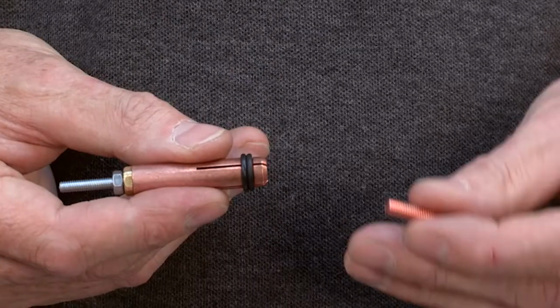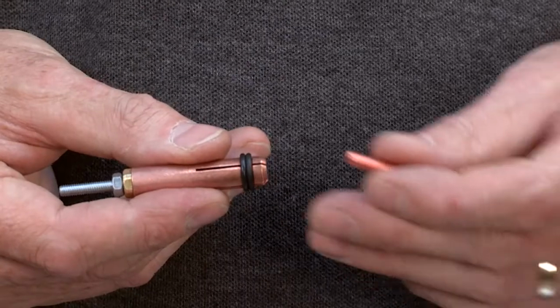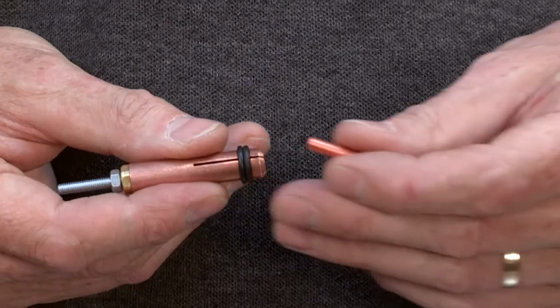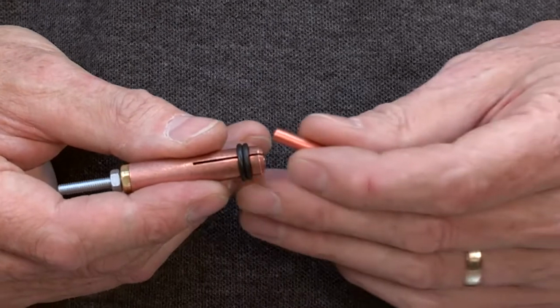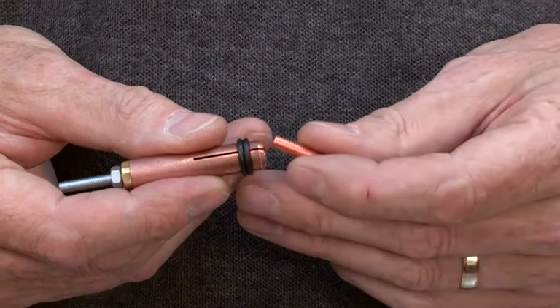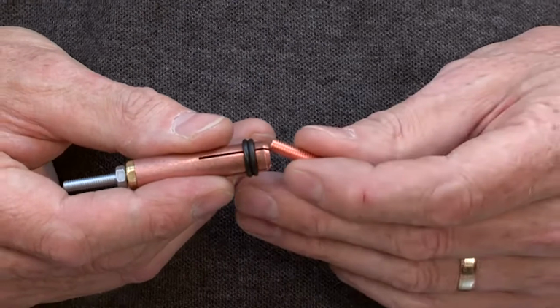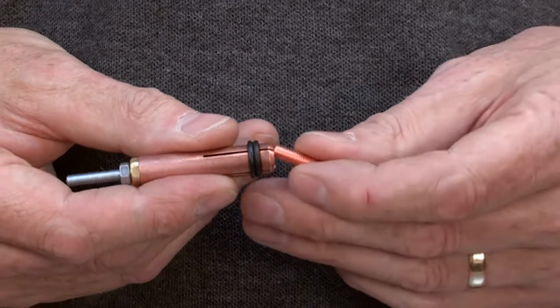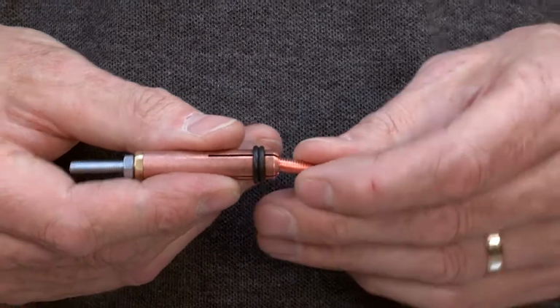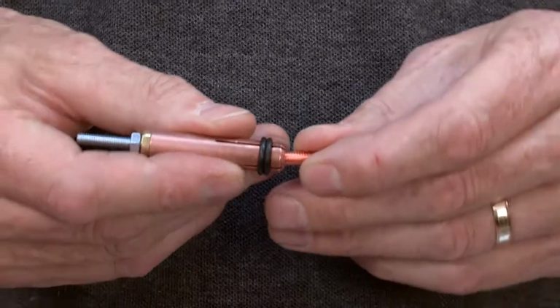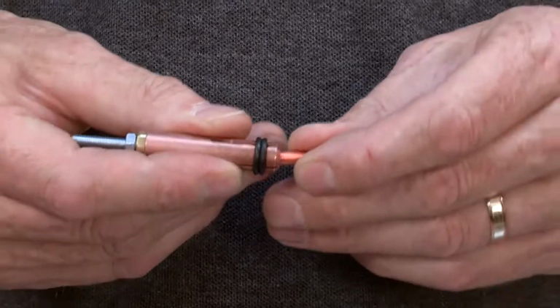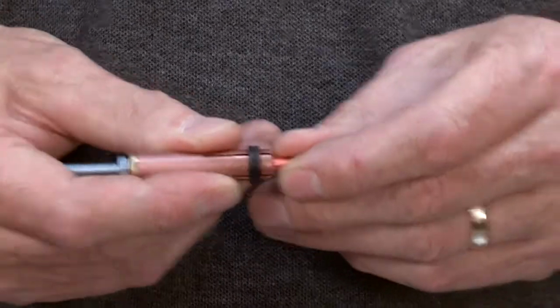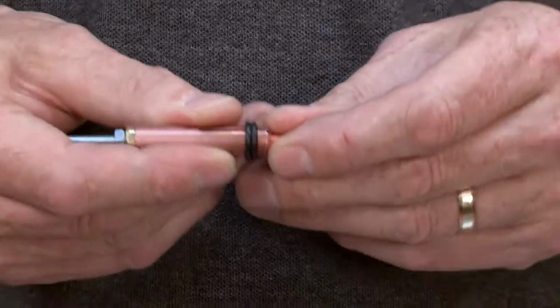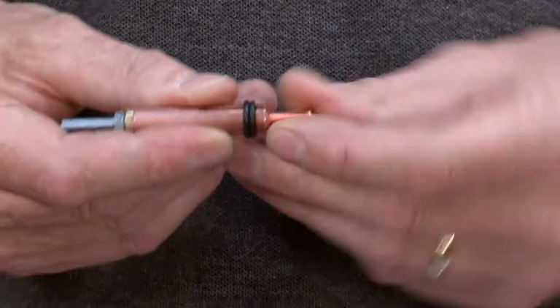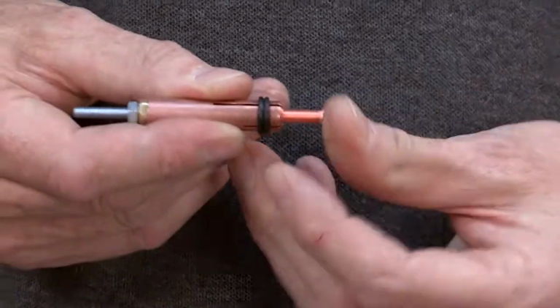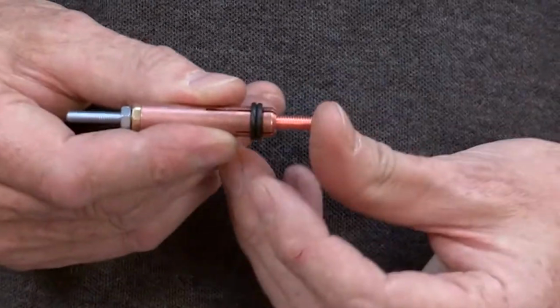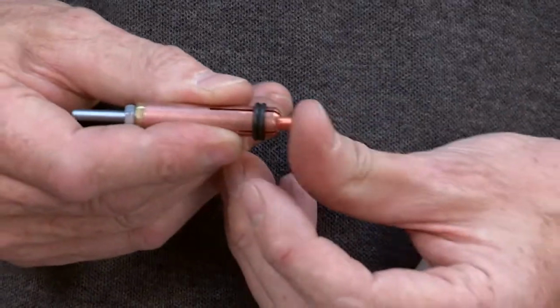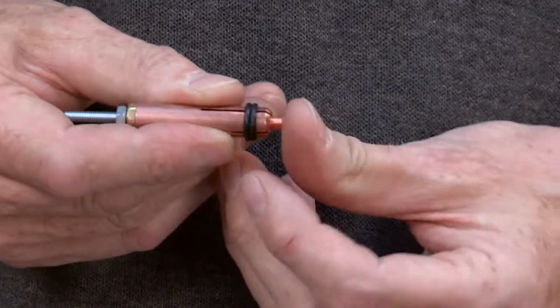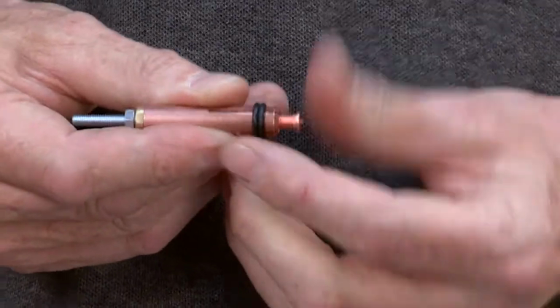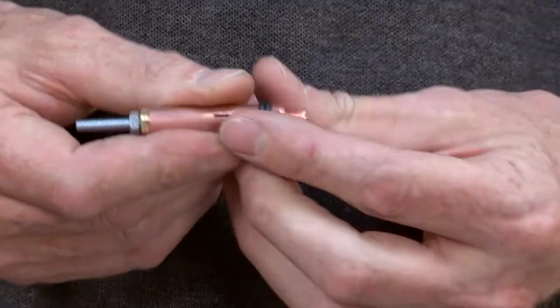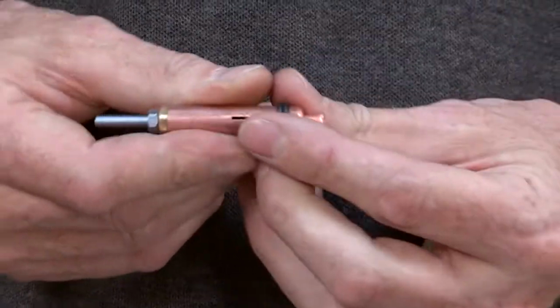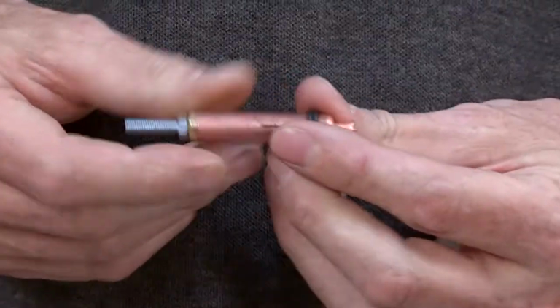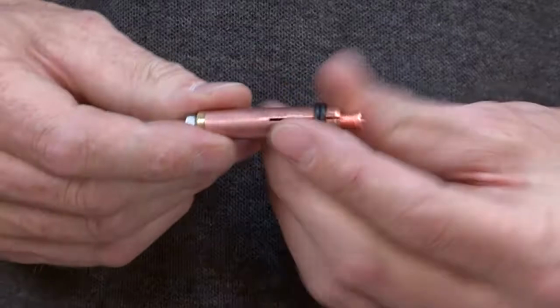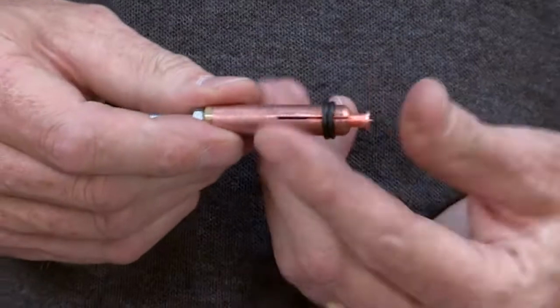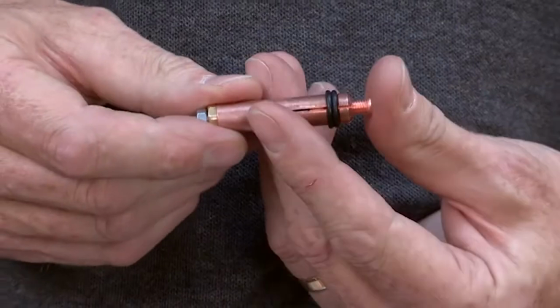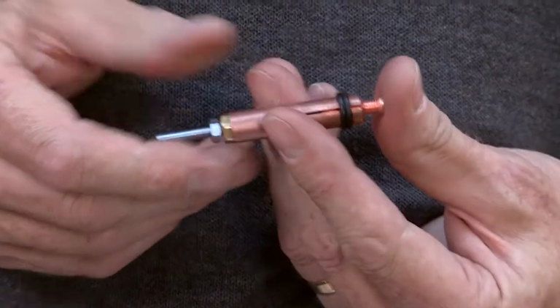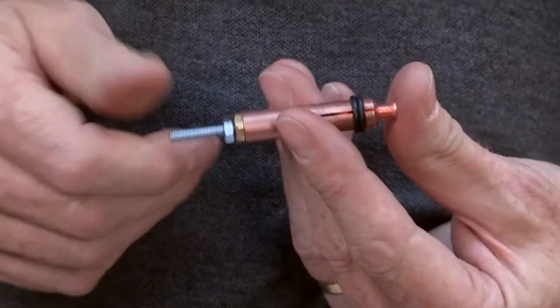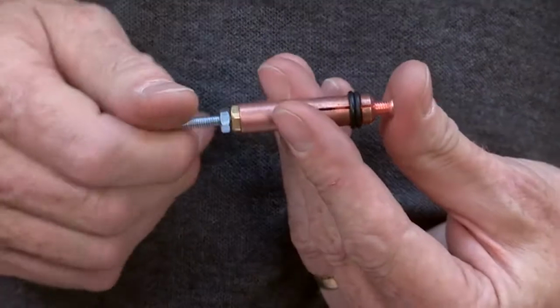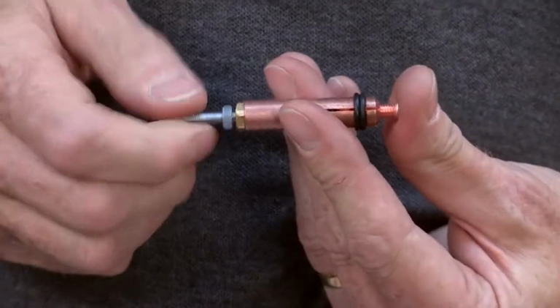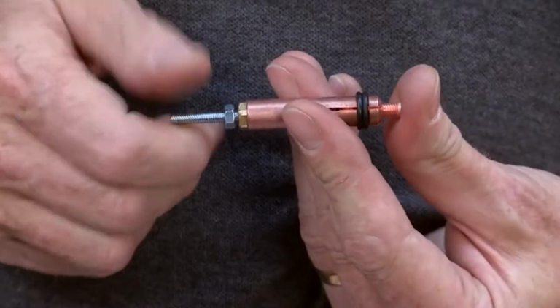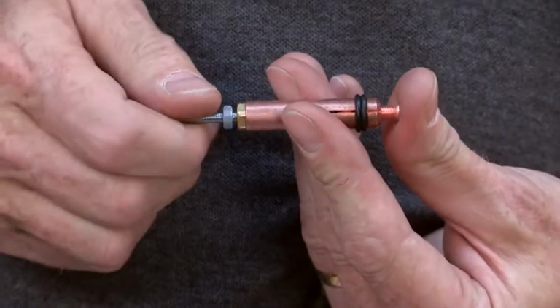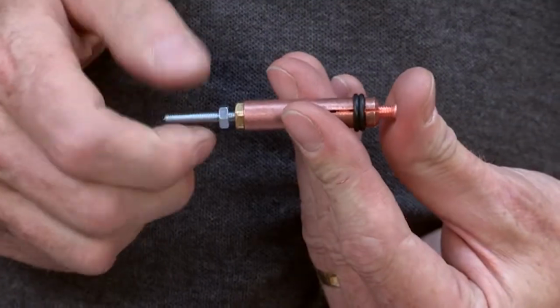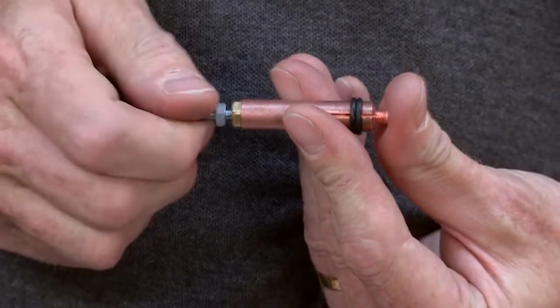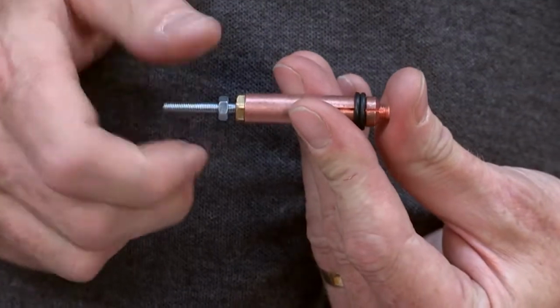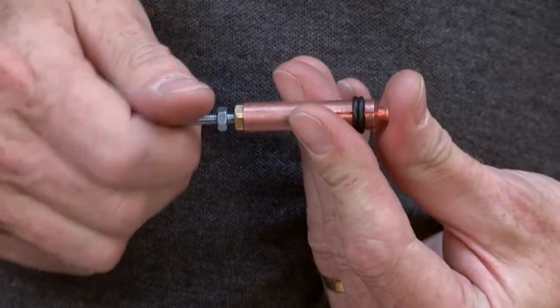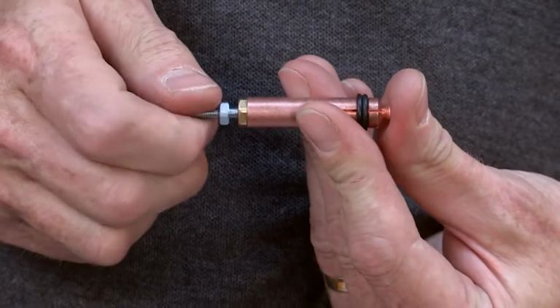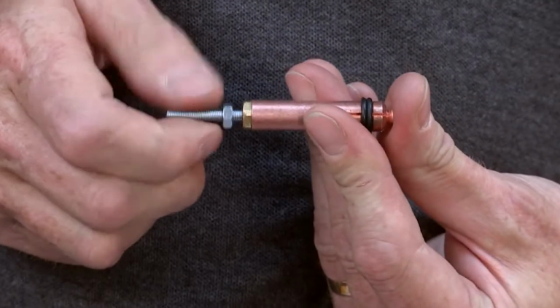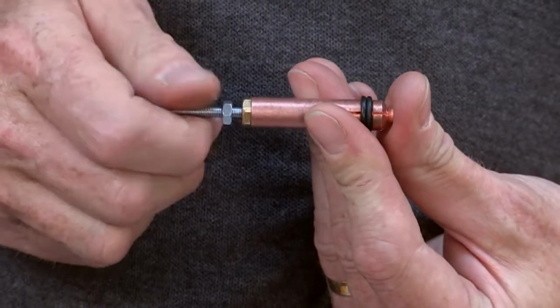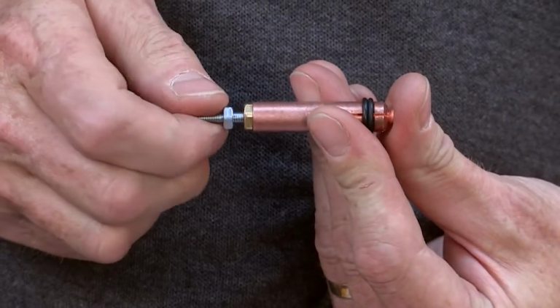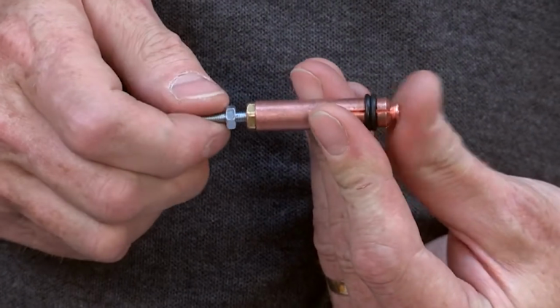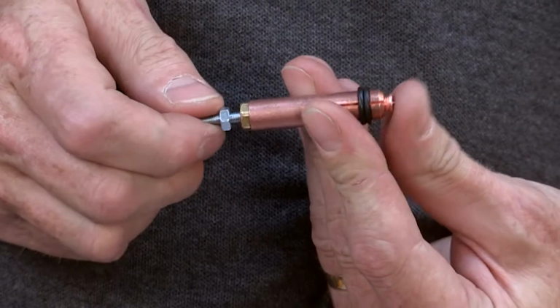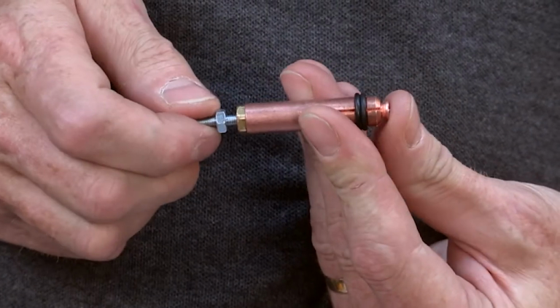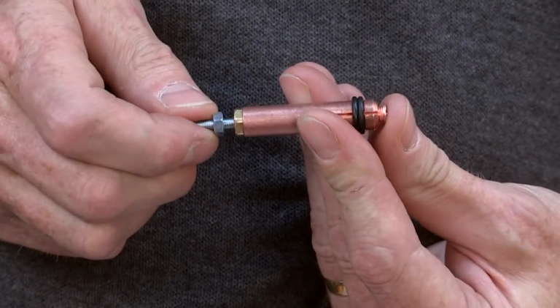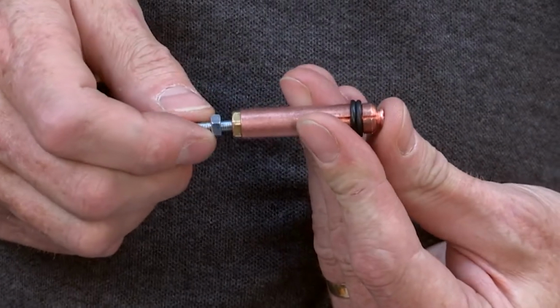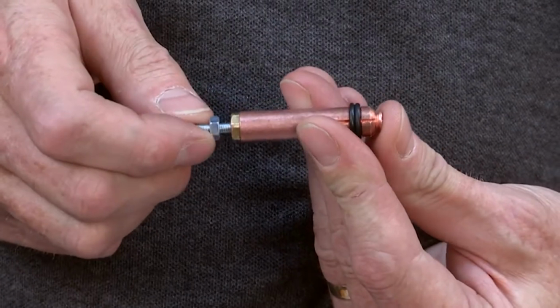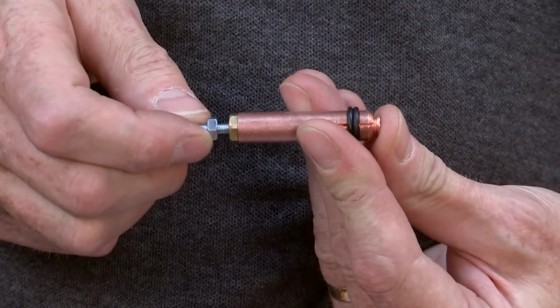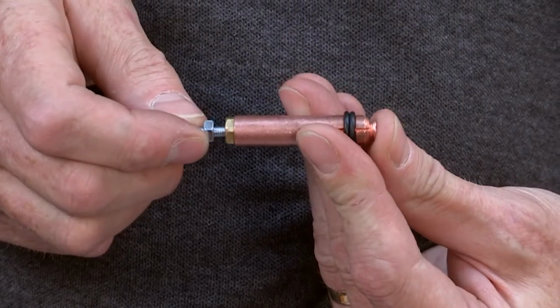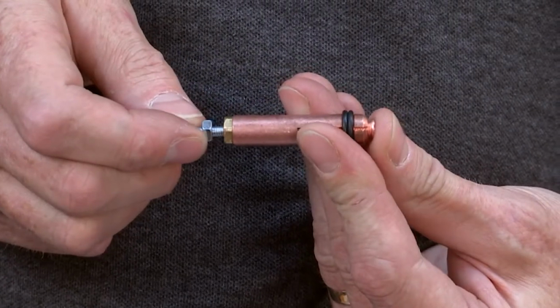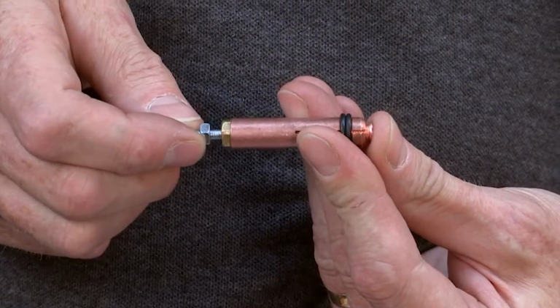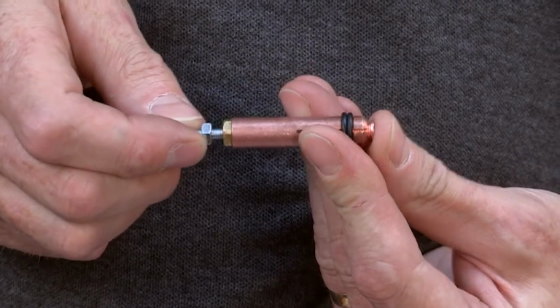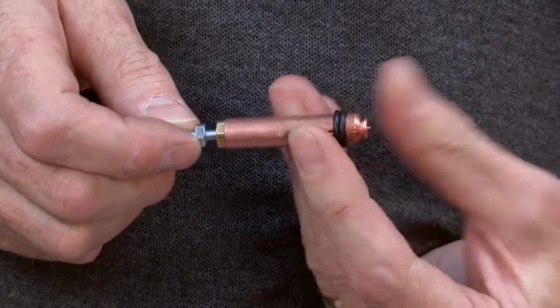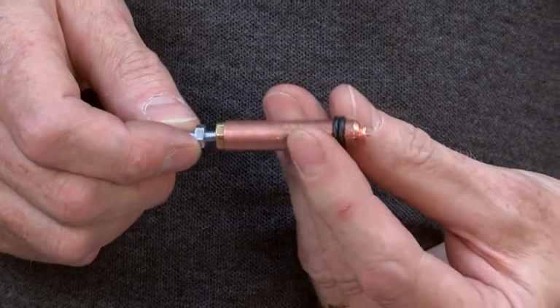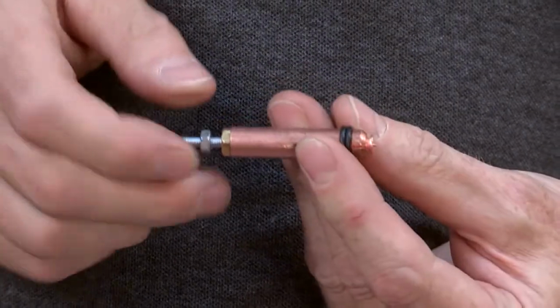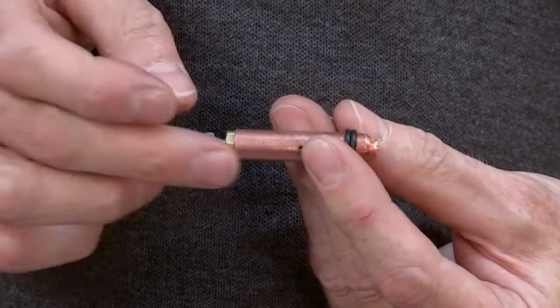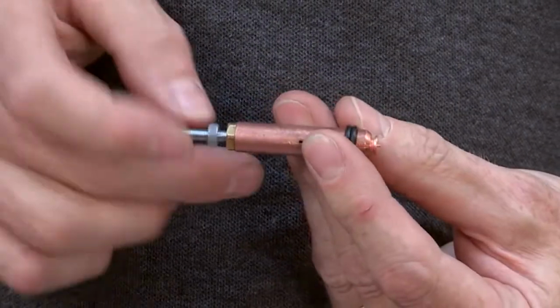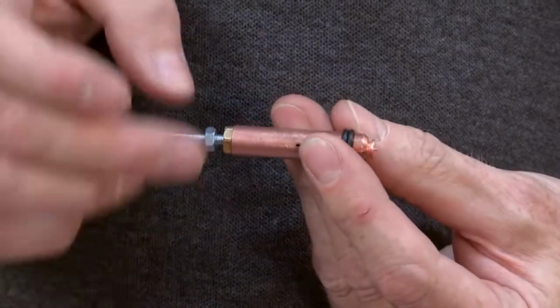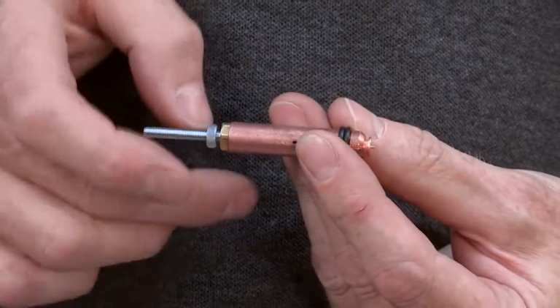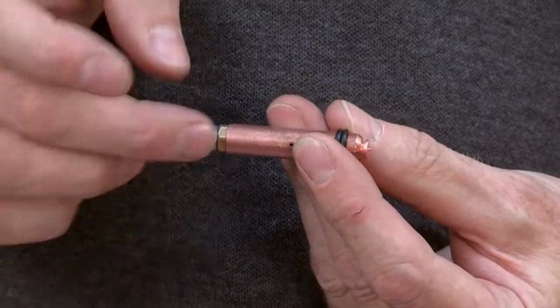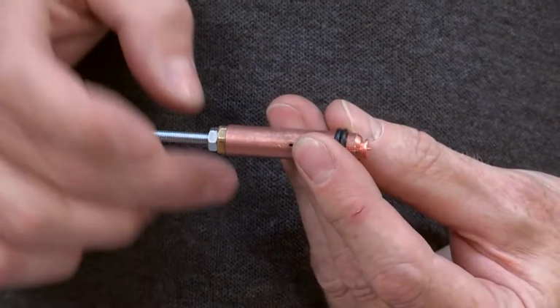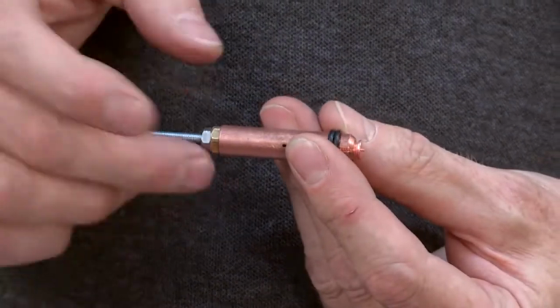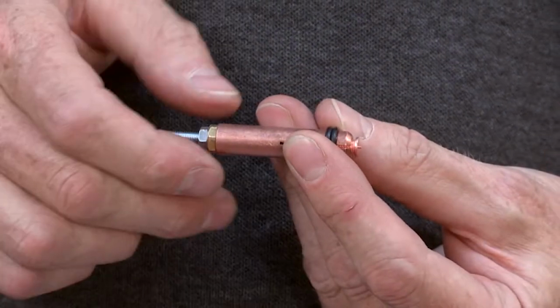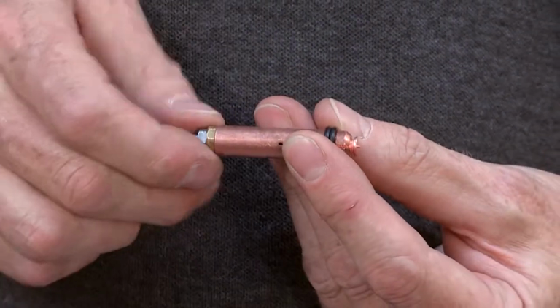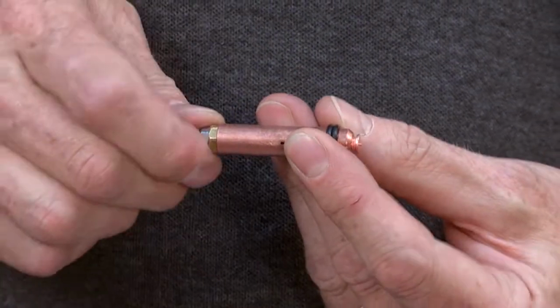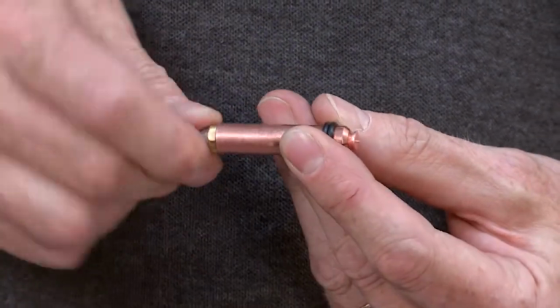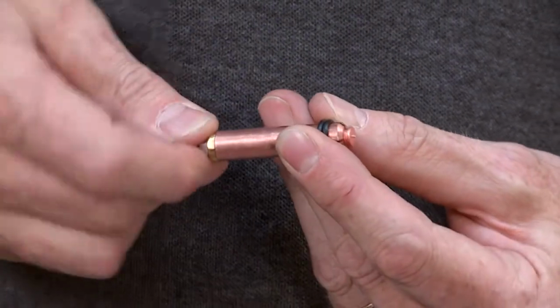Fit the stud into the appropriate chuck and position using the threaded adjuster. Chuck setting can be found in the manual.